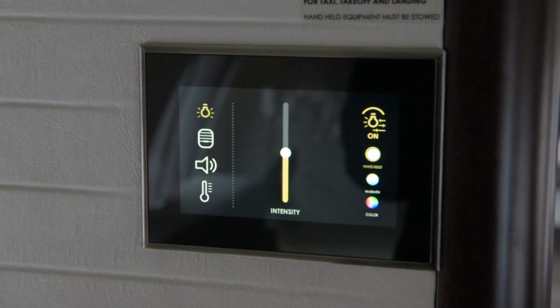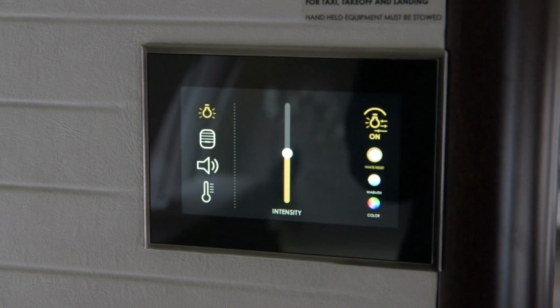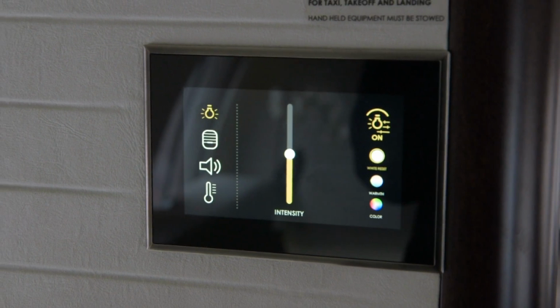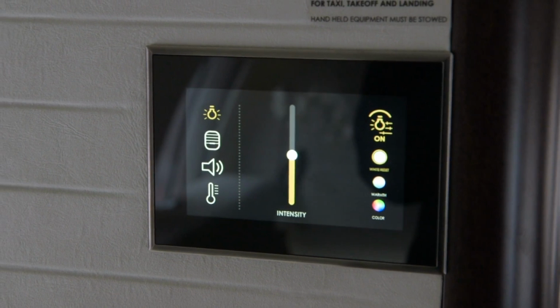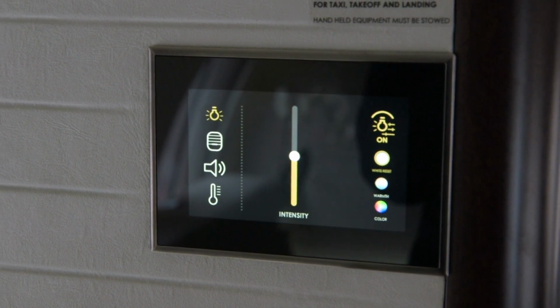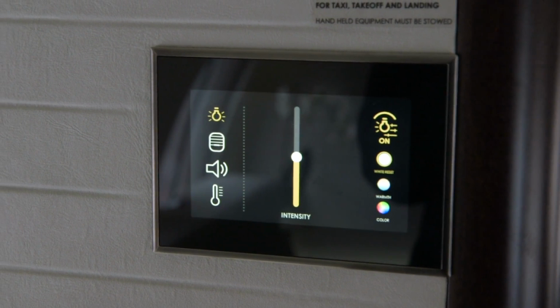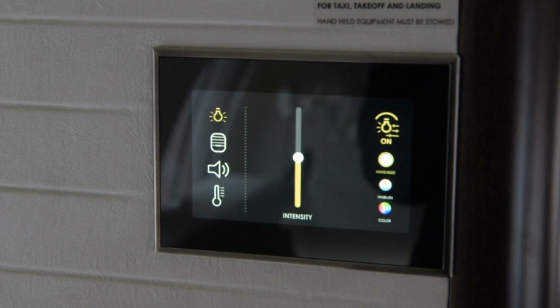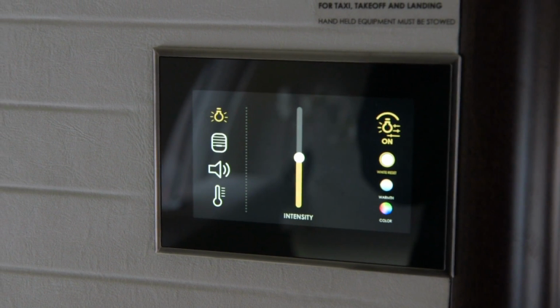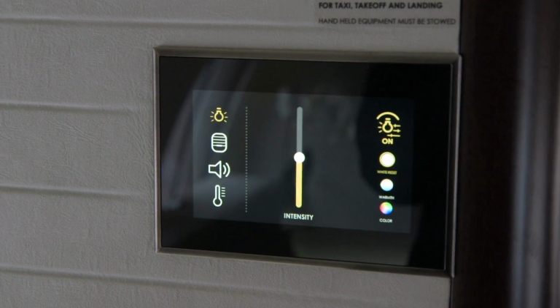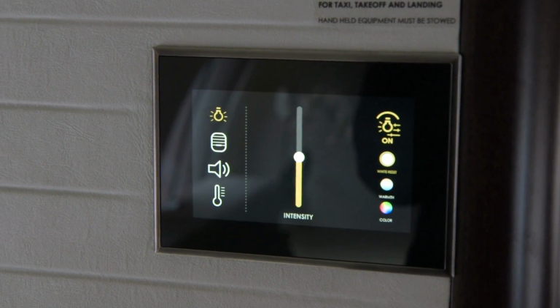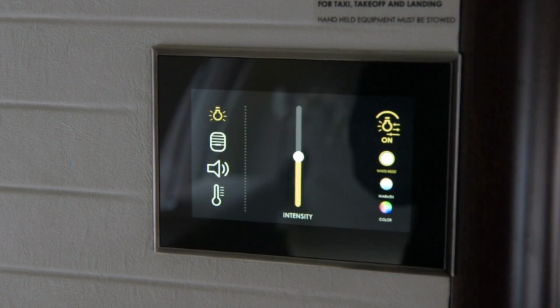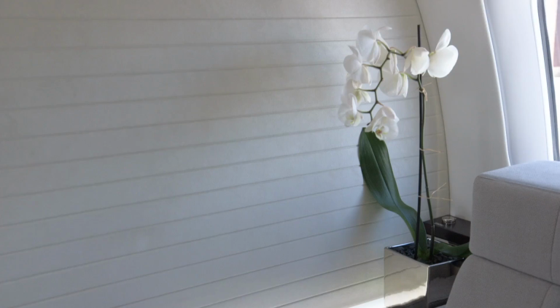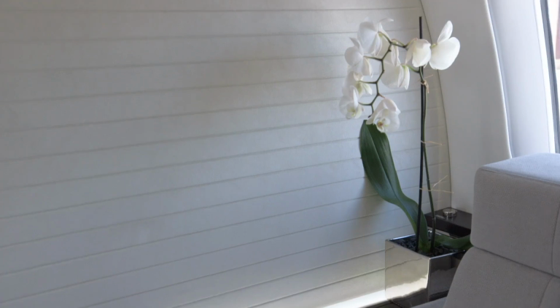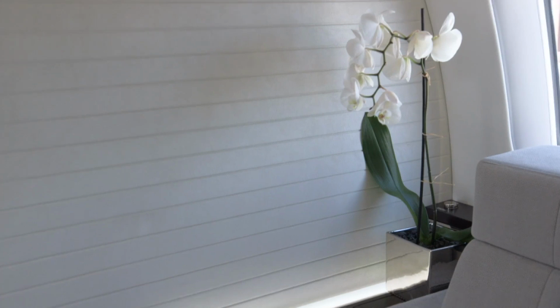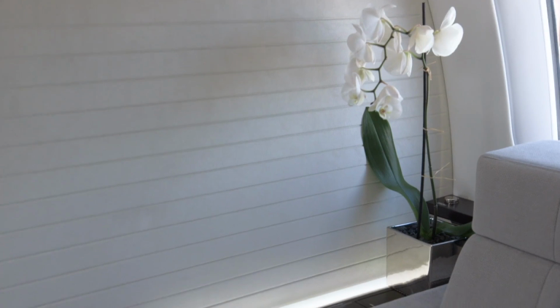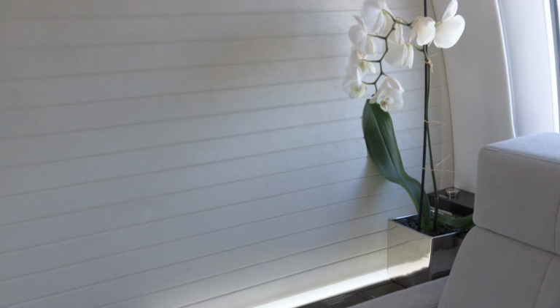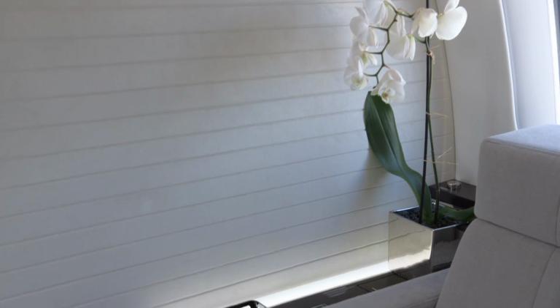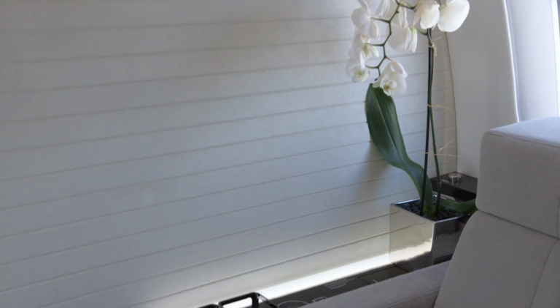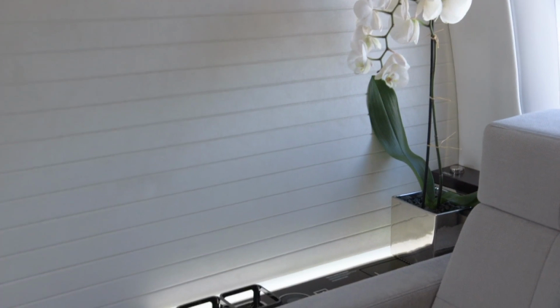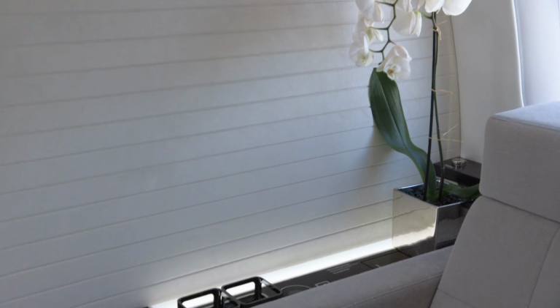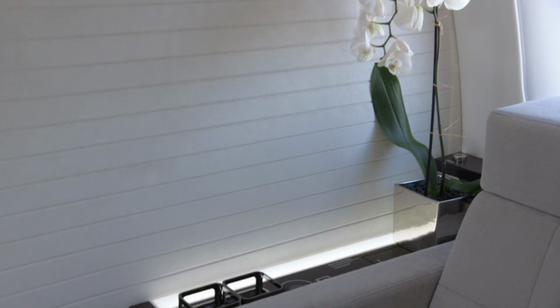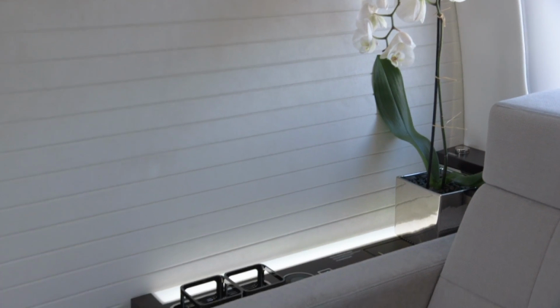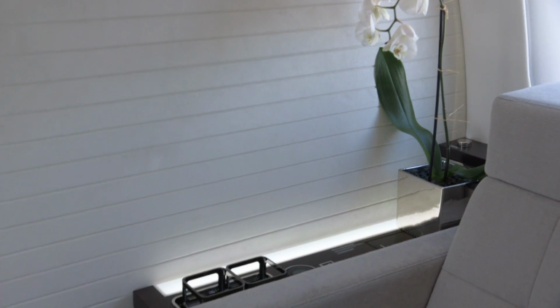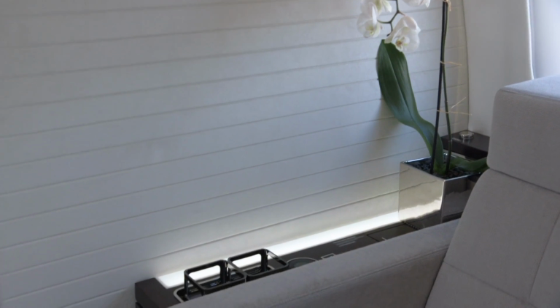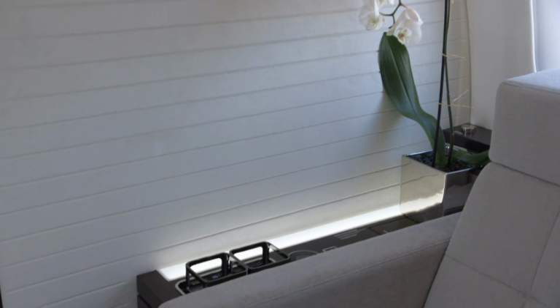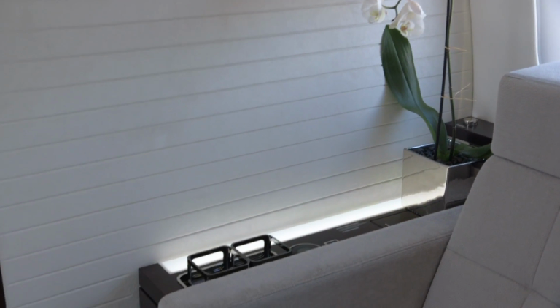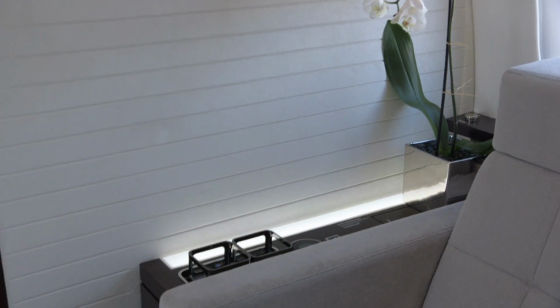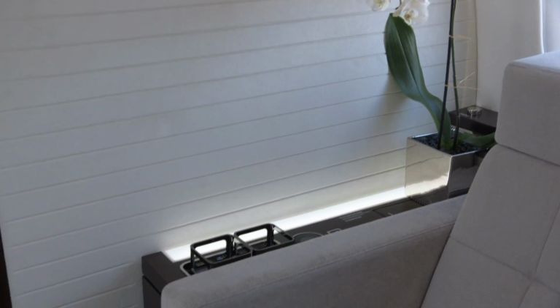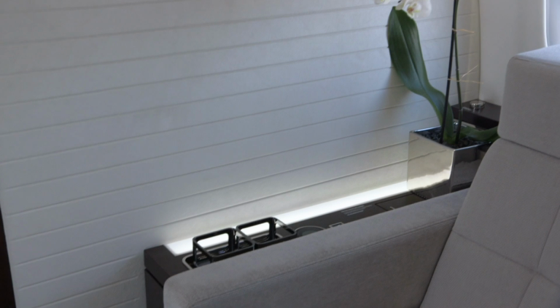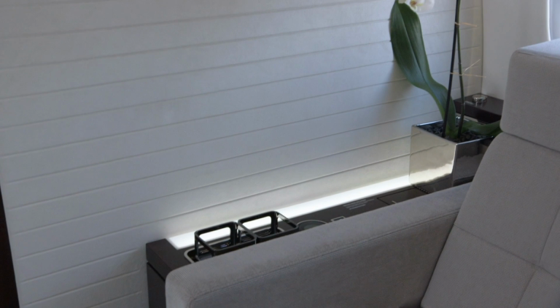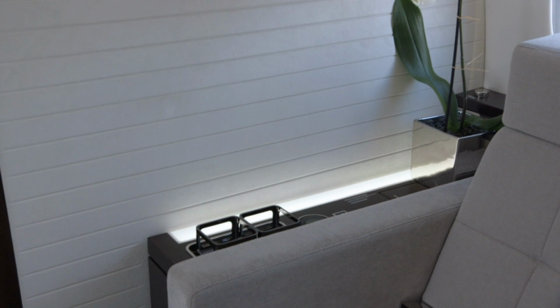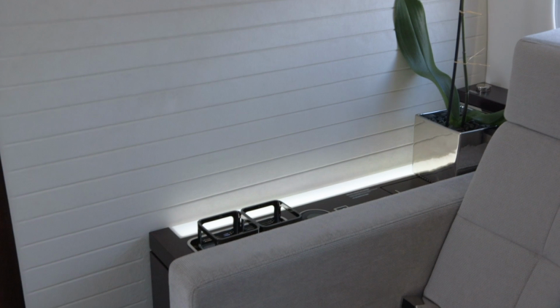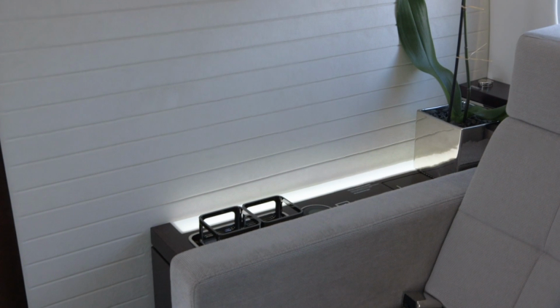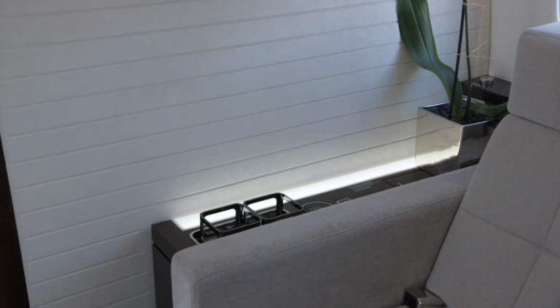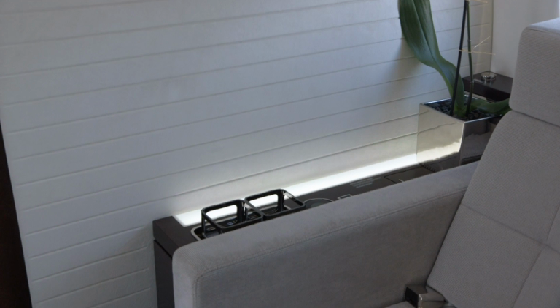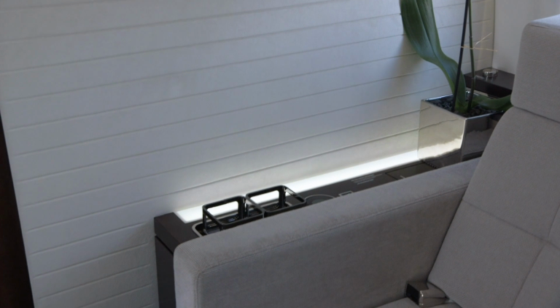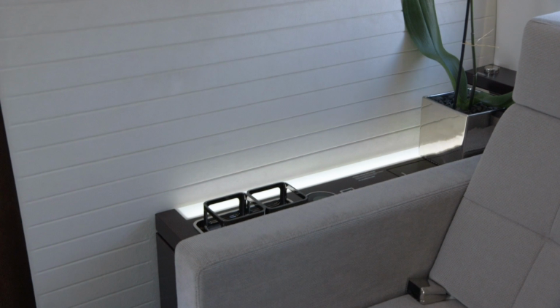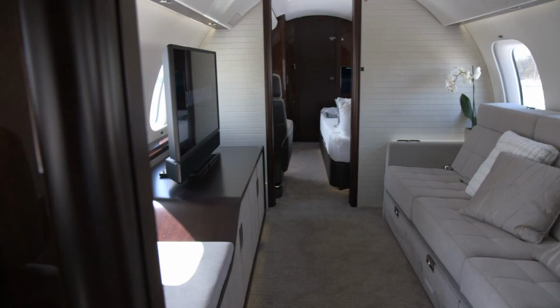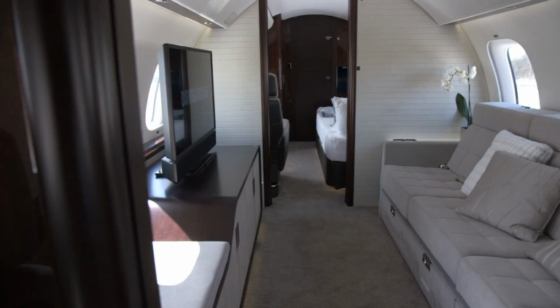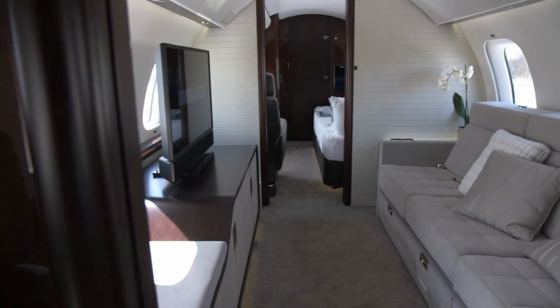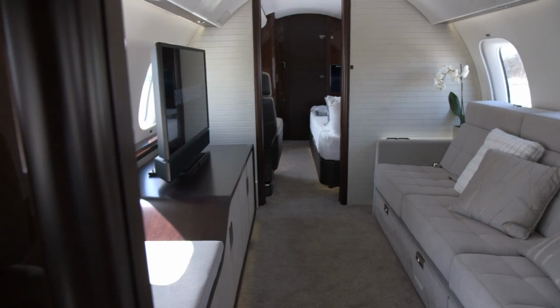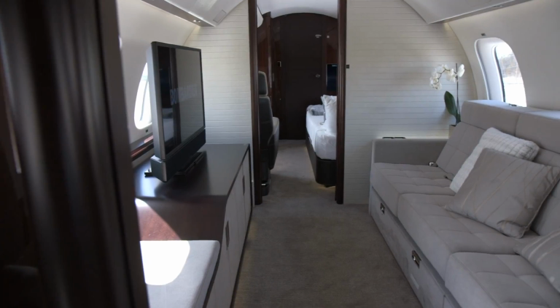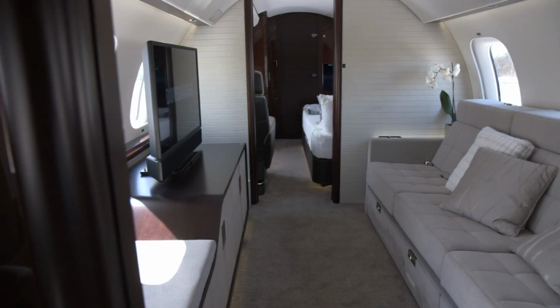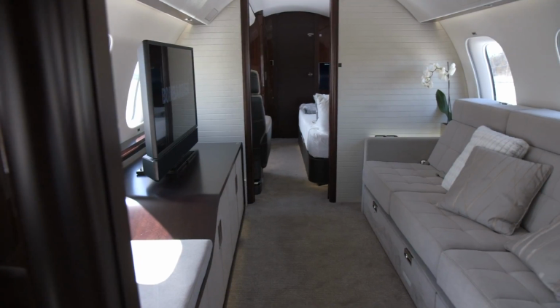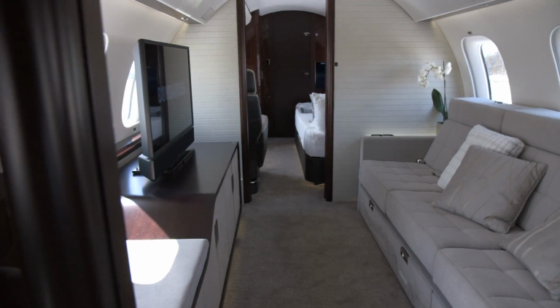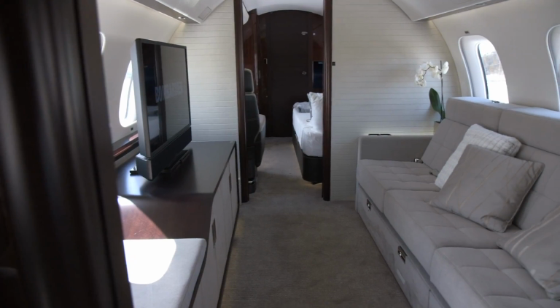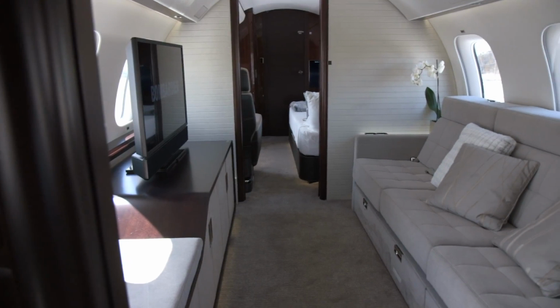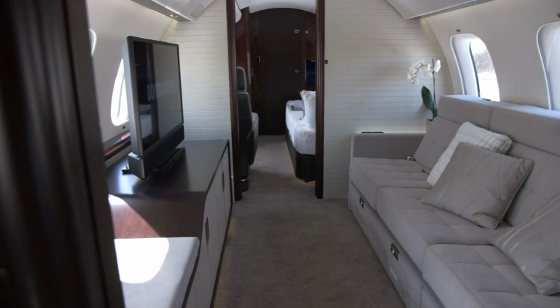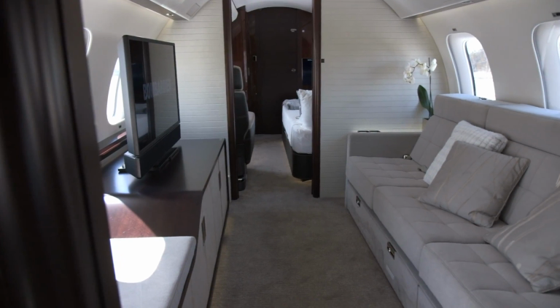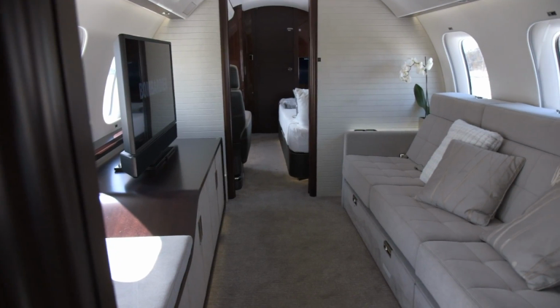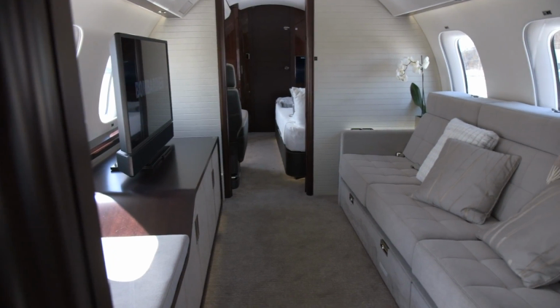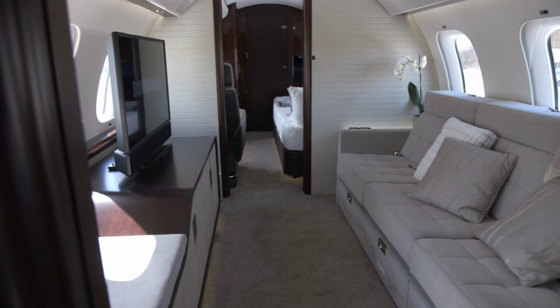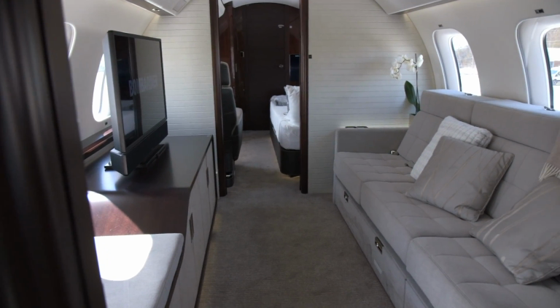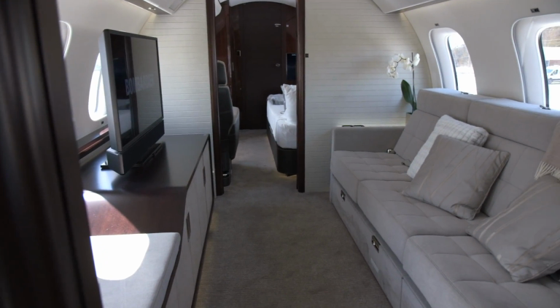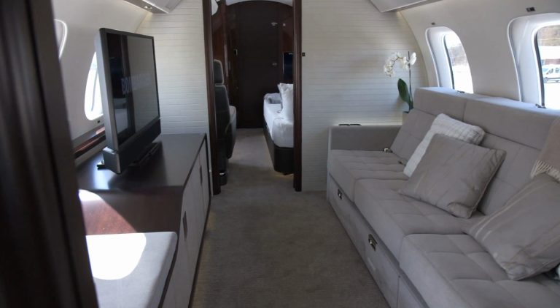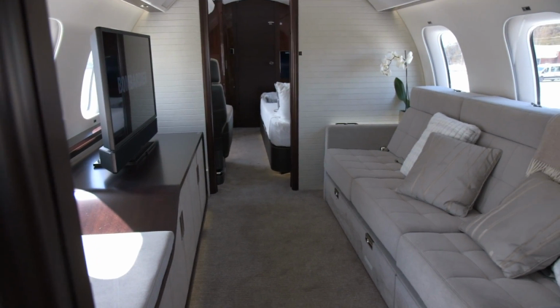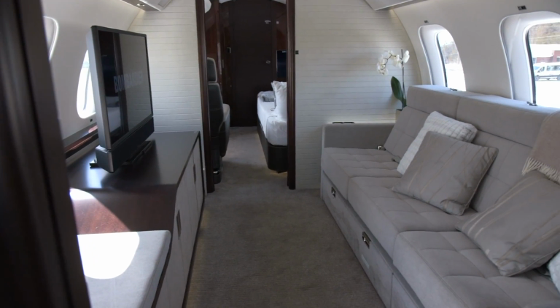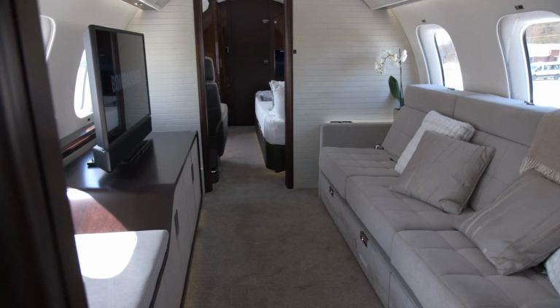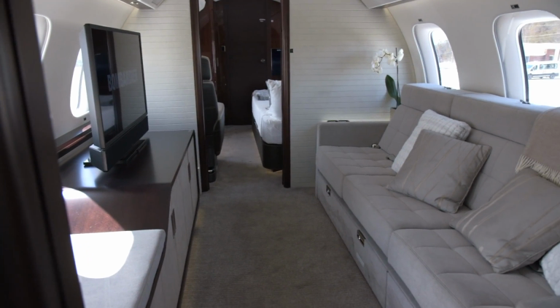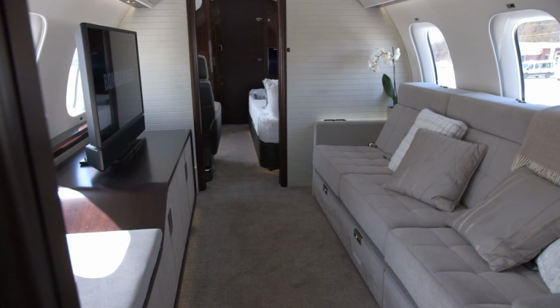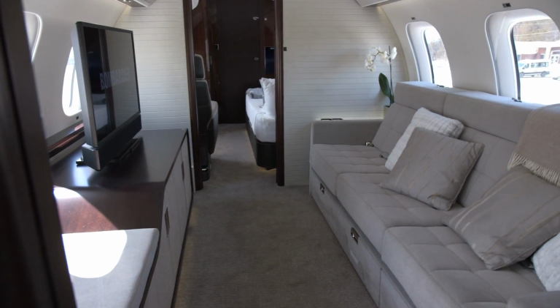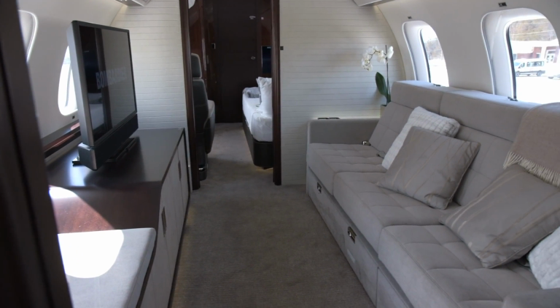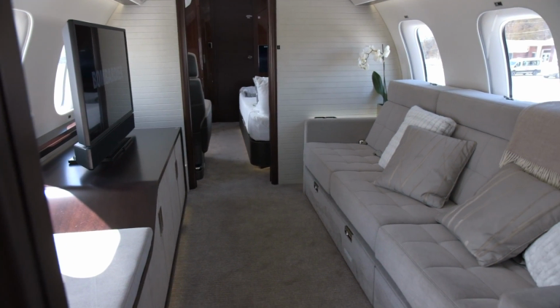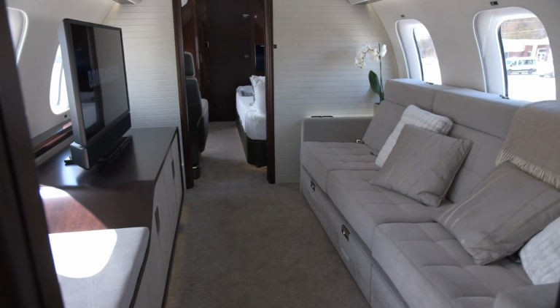In the entertainment suite, passengers can kick back and watch a movie in an atmosphere that feels as cozy as a living room, and the divan is berthable.